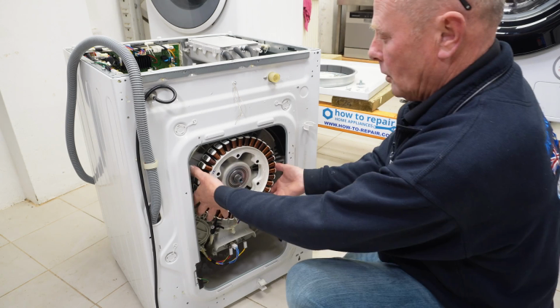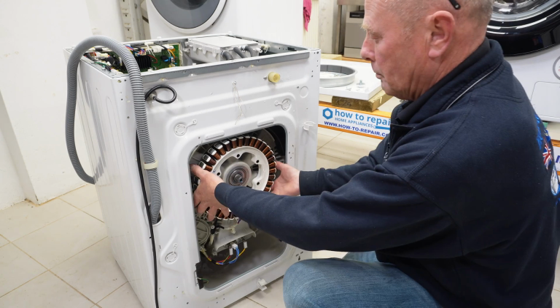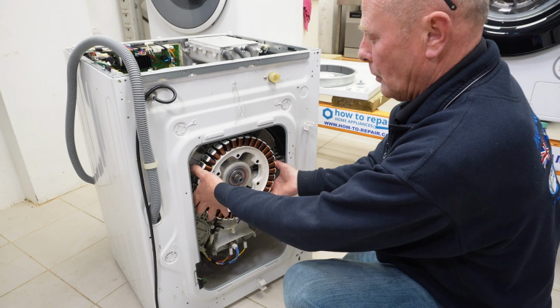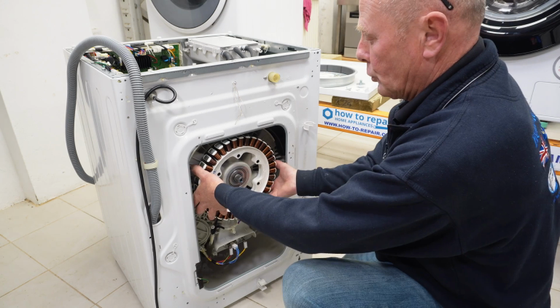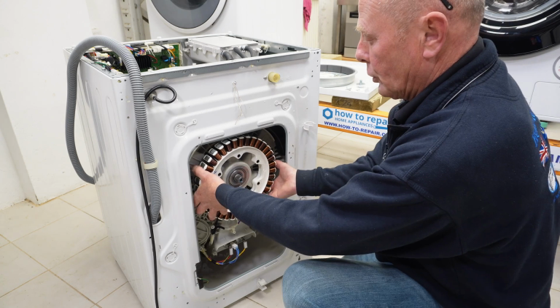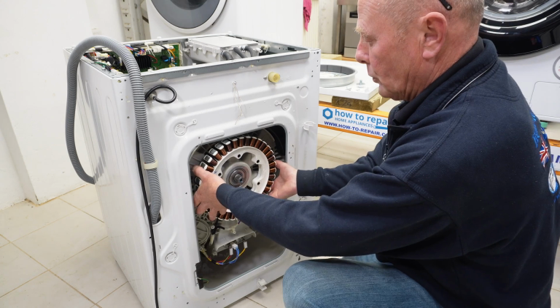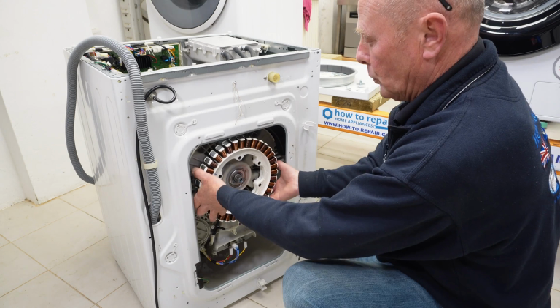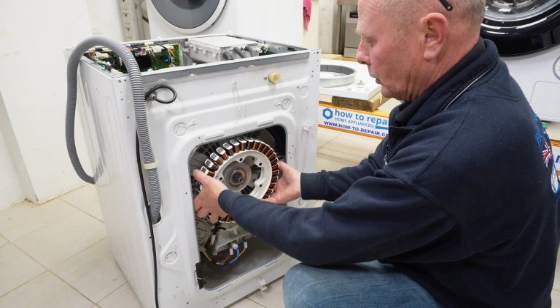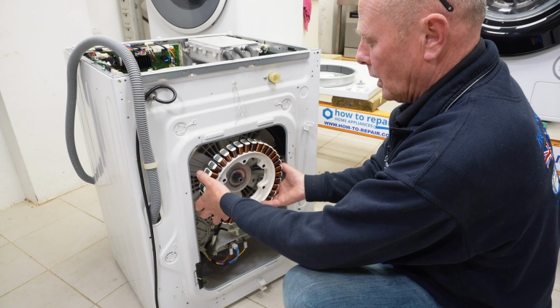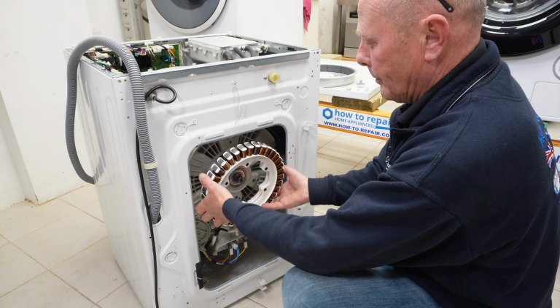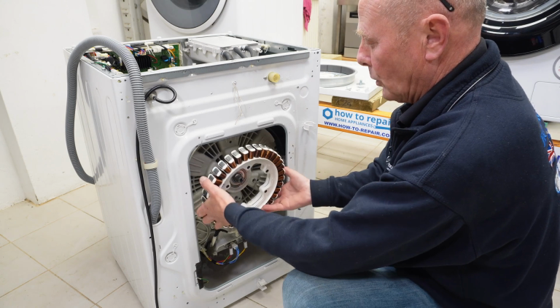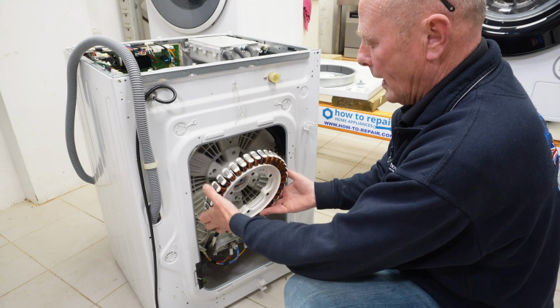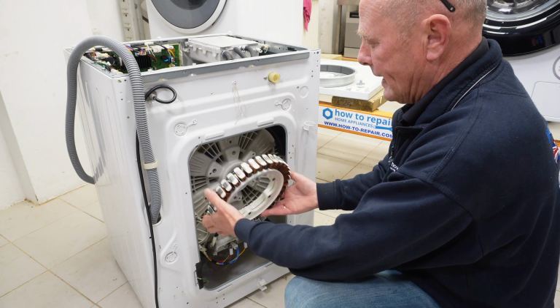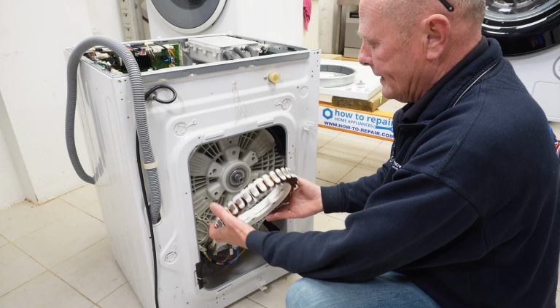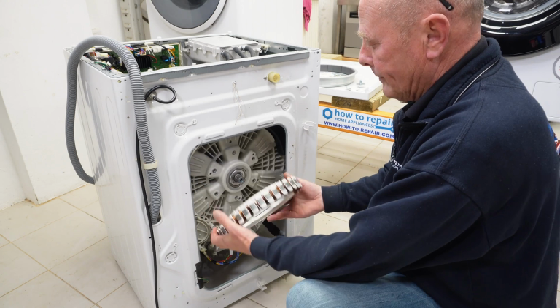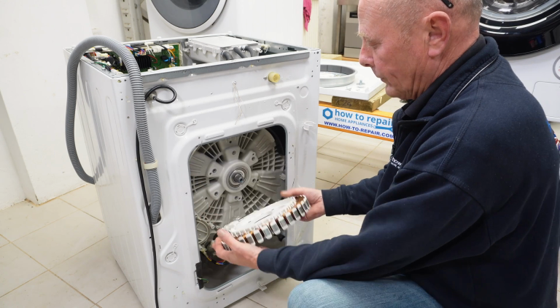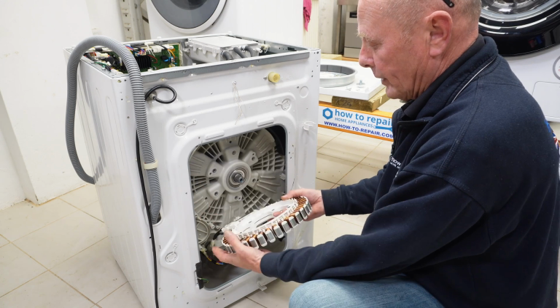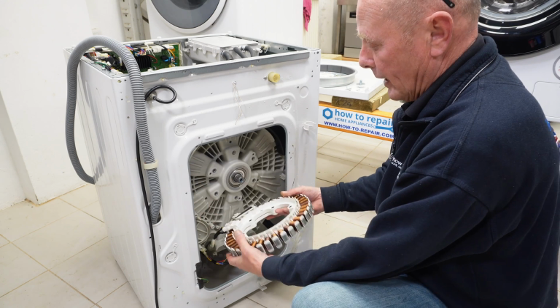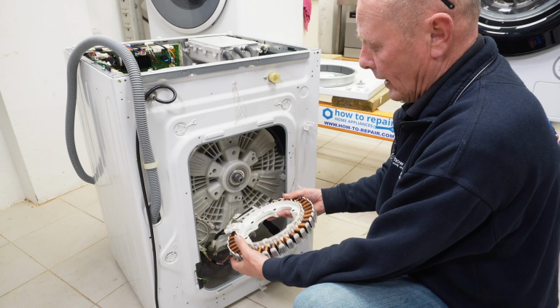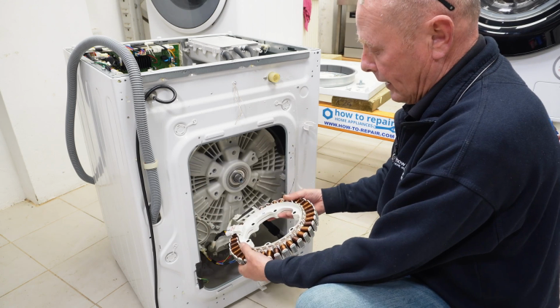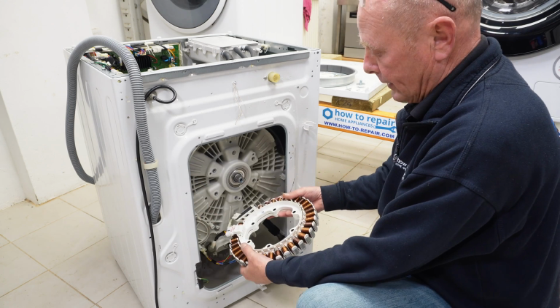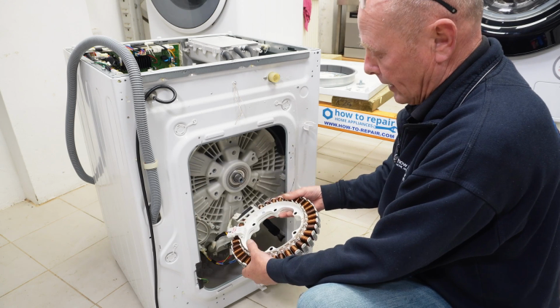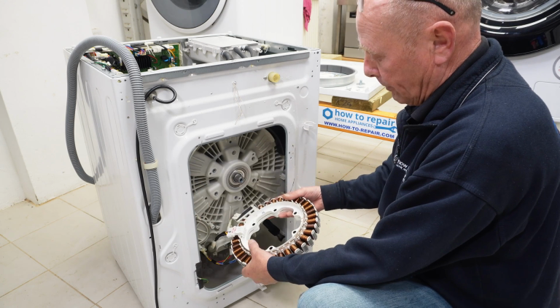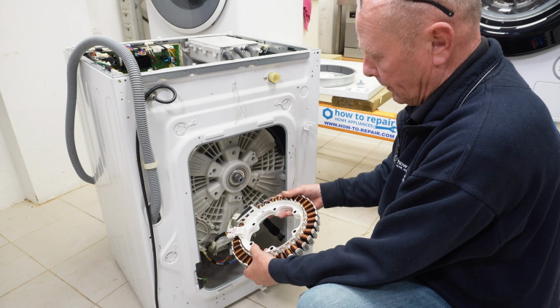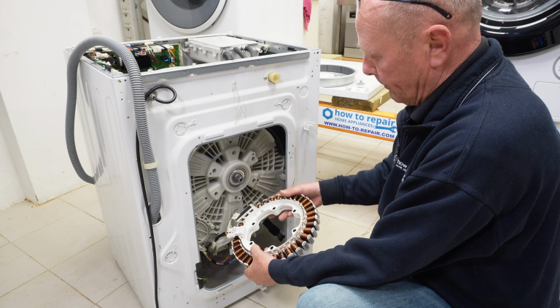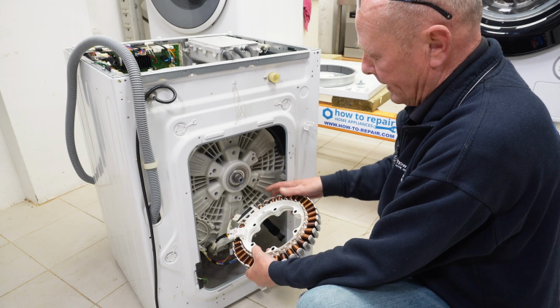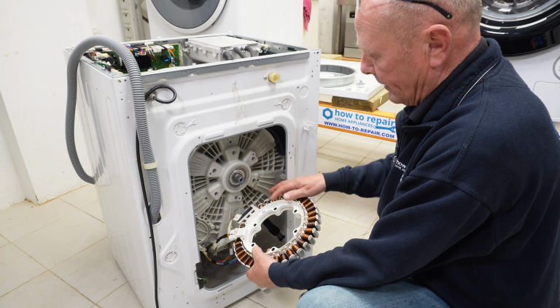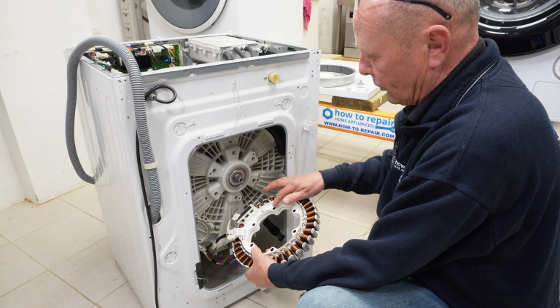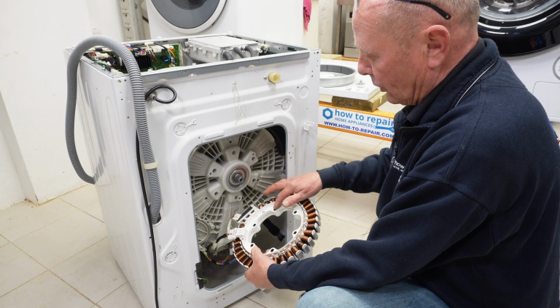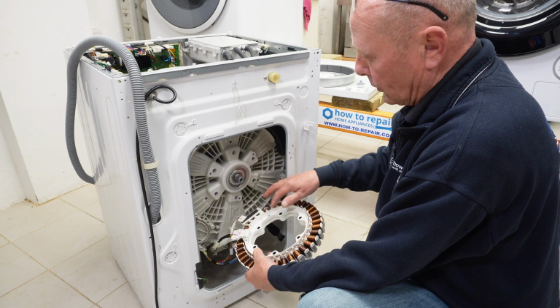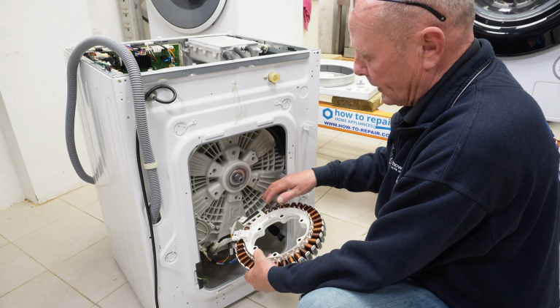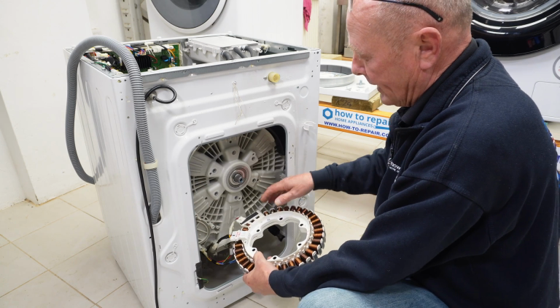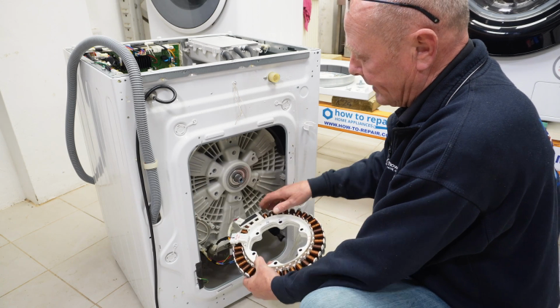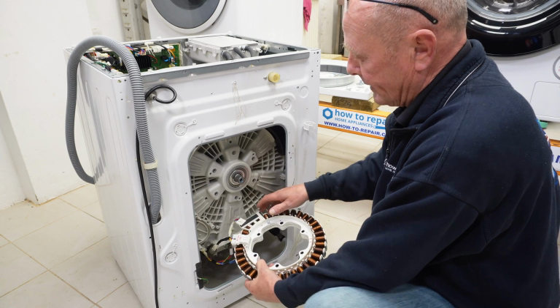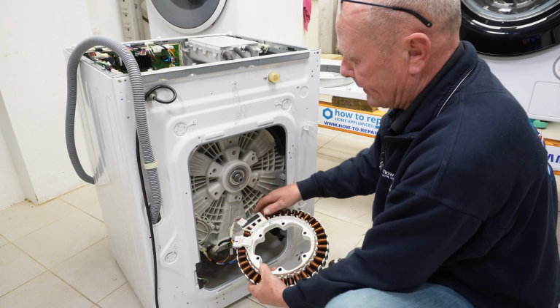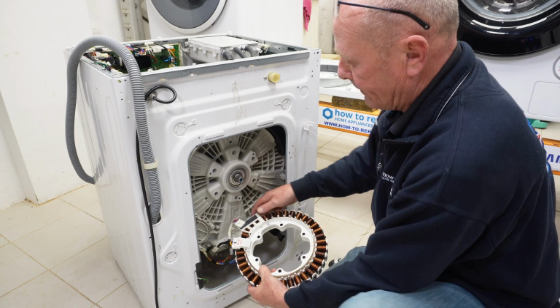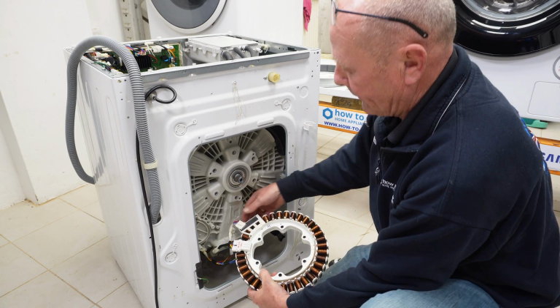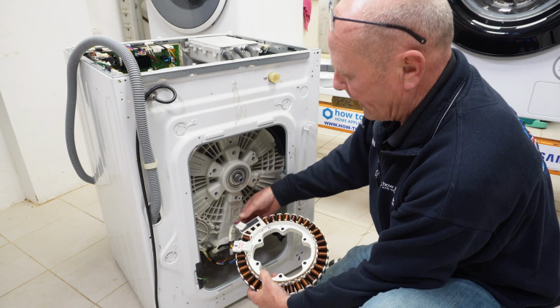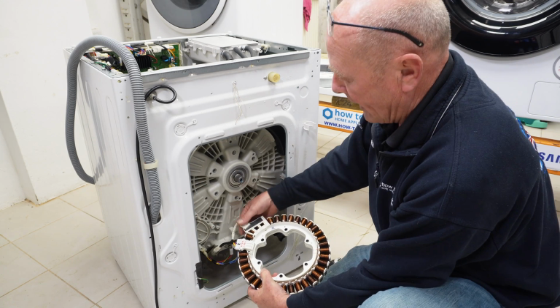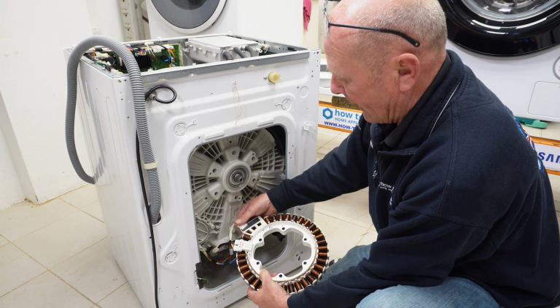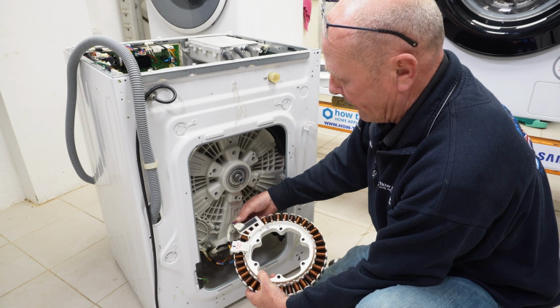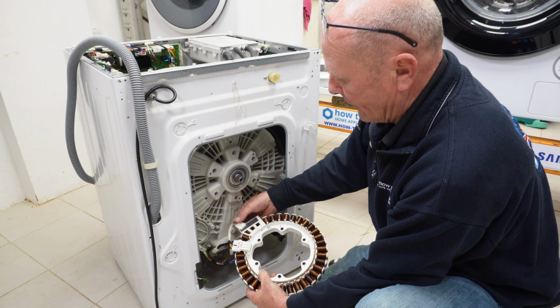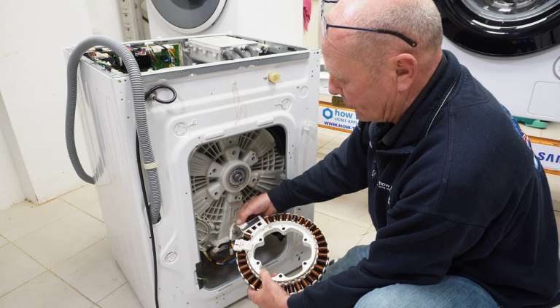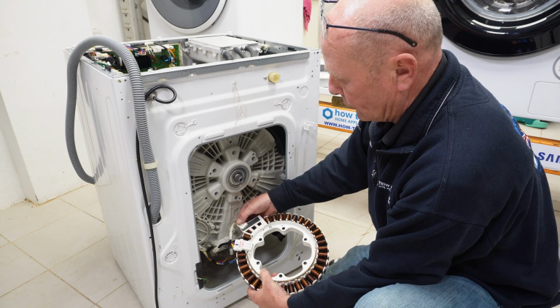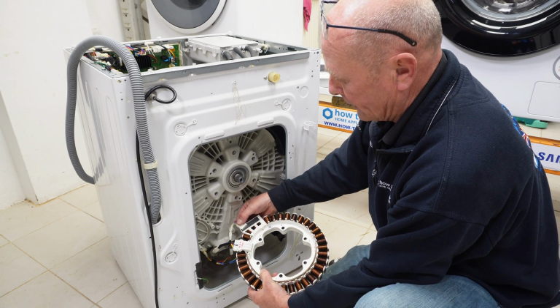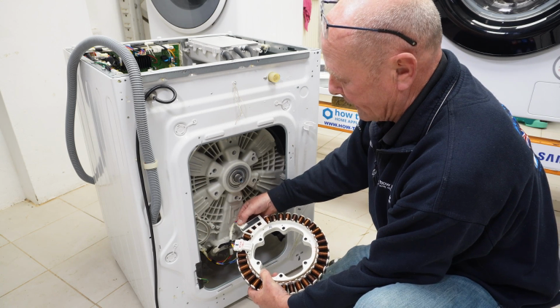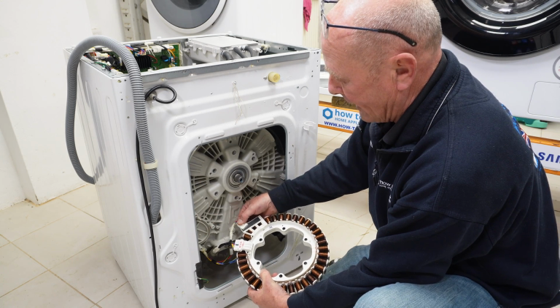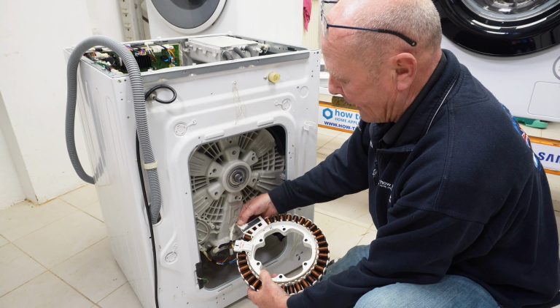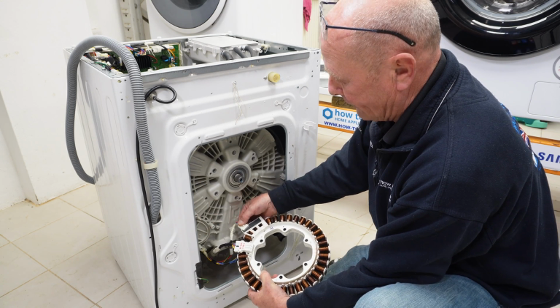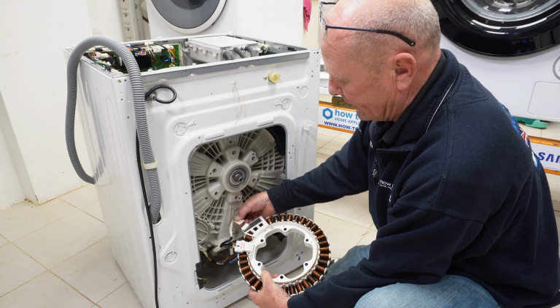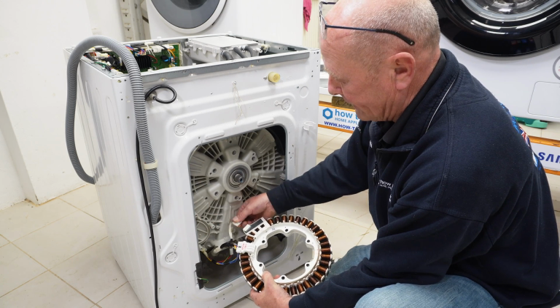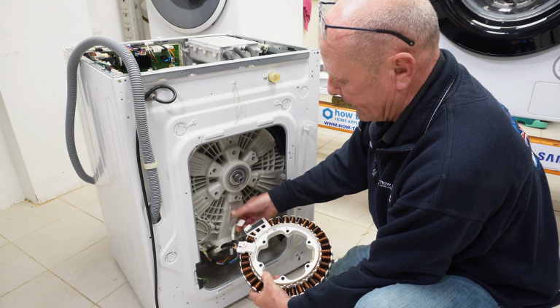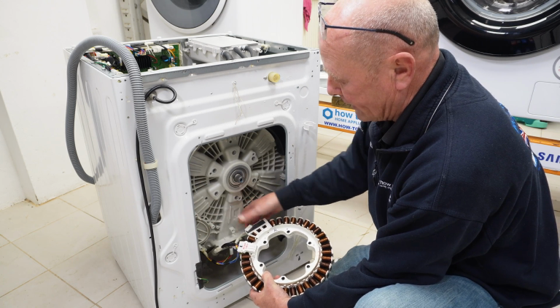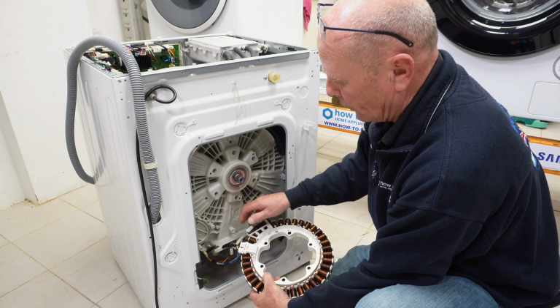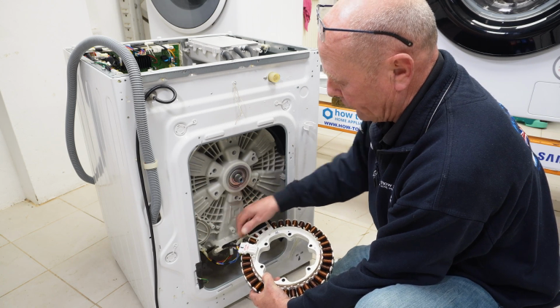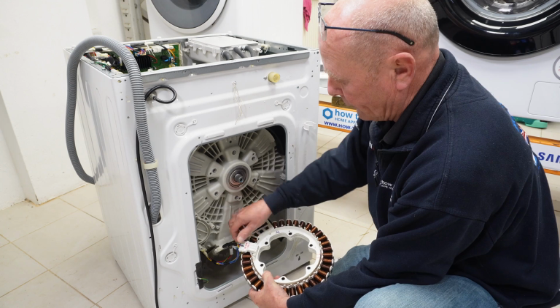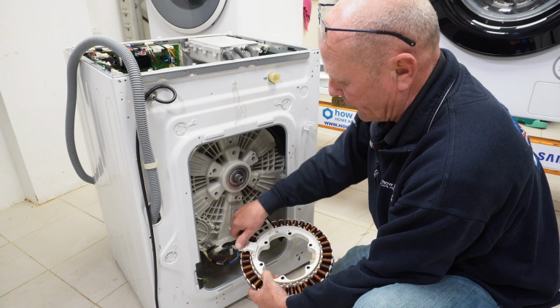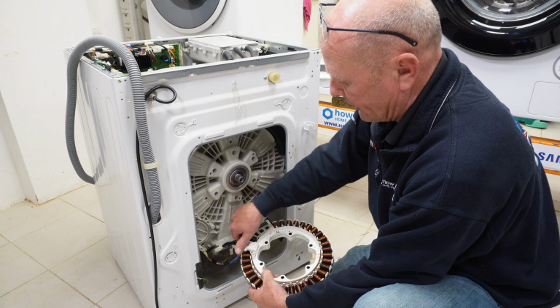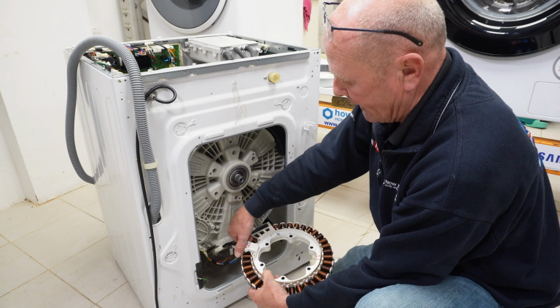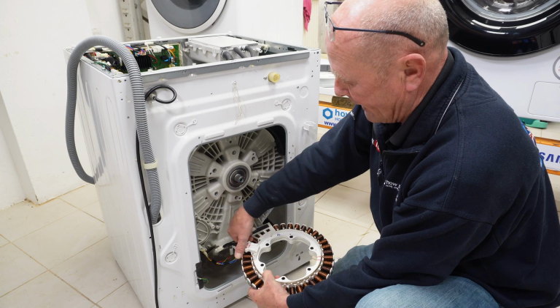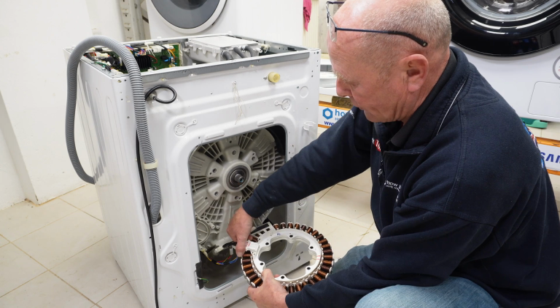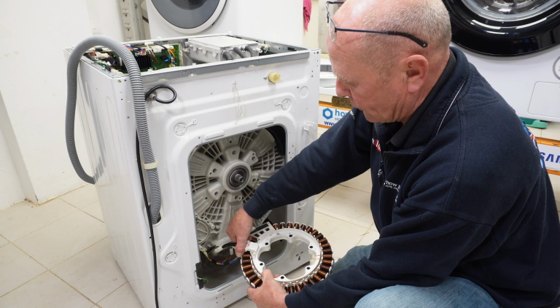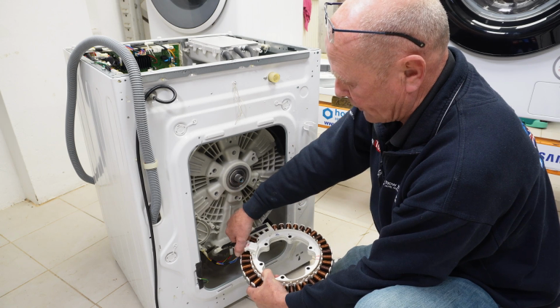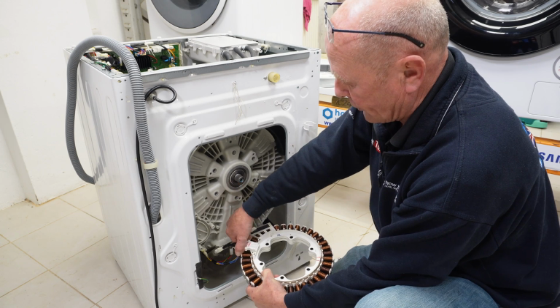The motor will come away. There are a couple of pins to locate it, and then you can carefully take off the electrics.